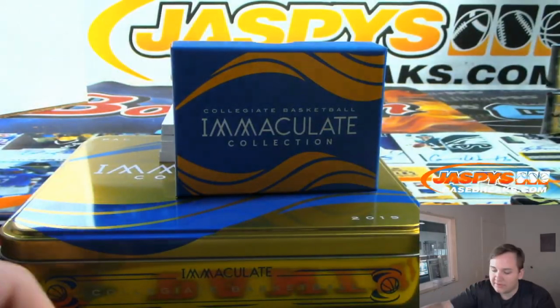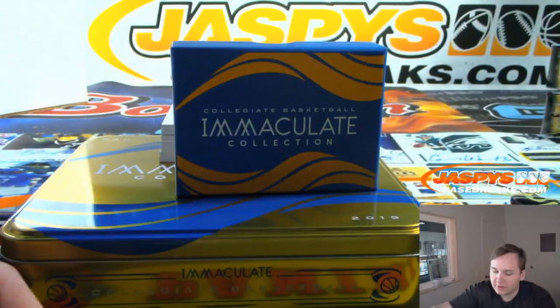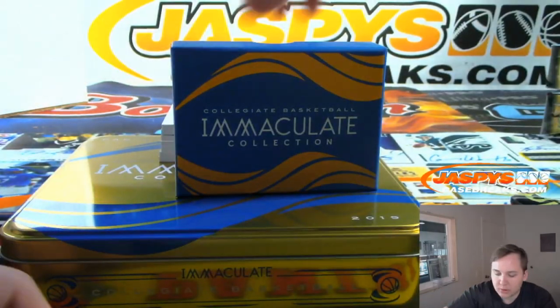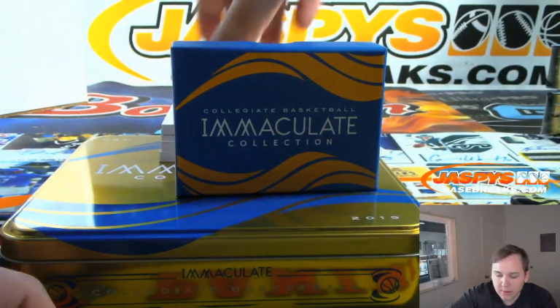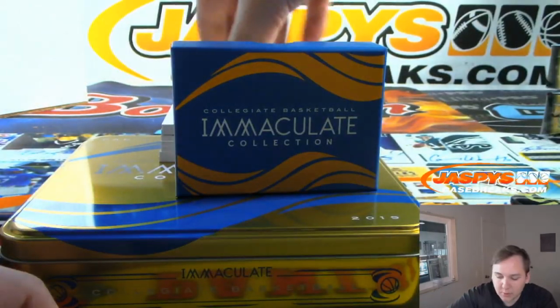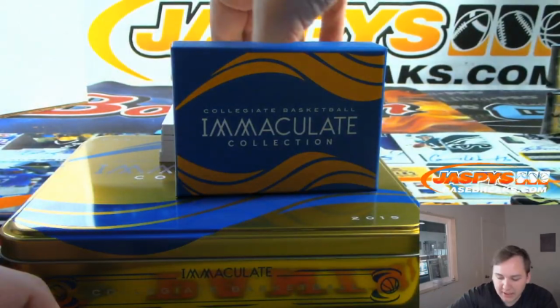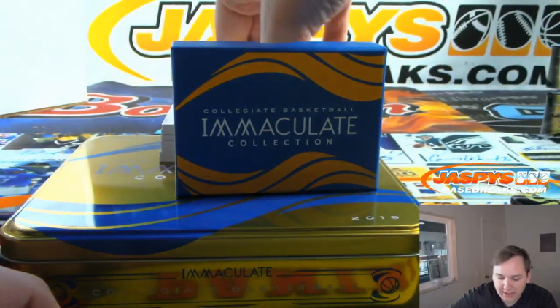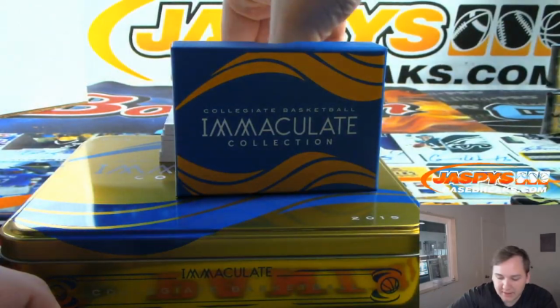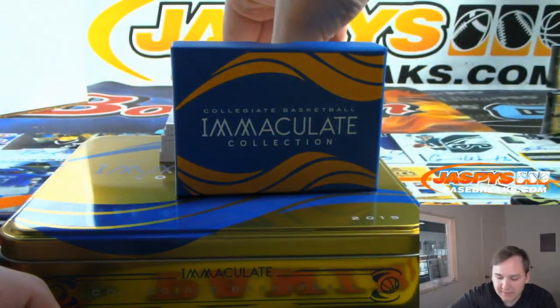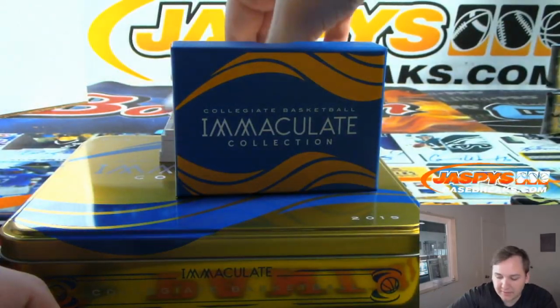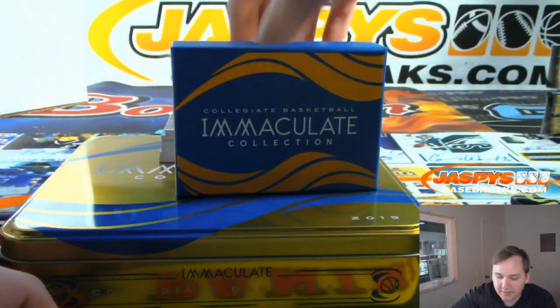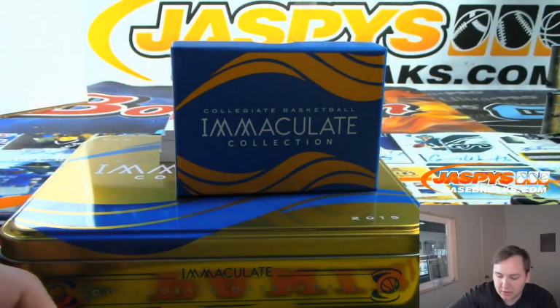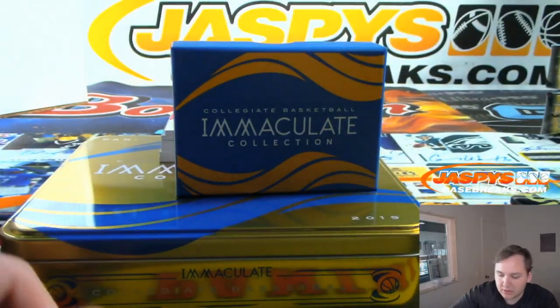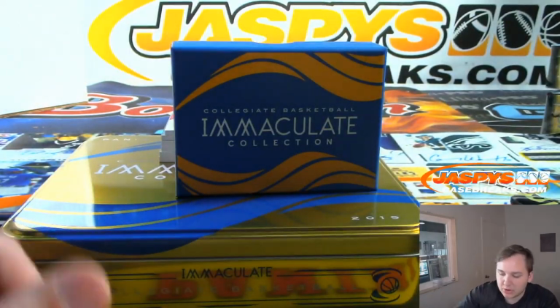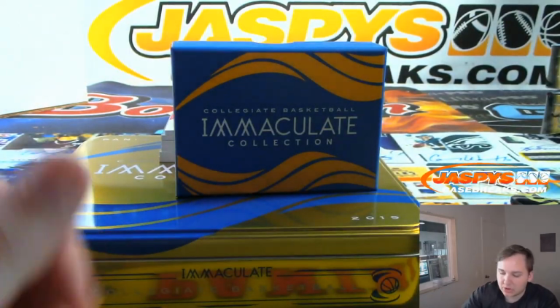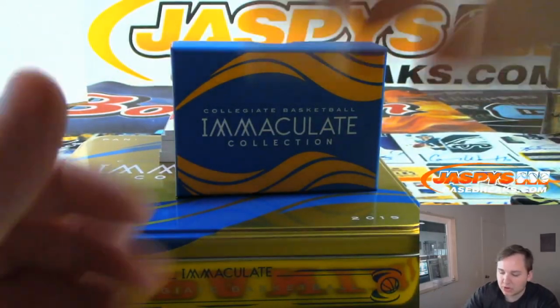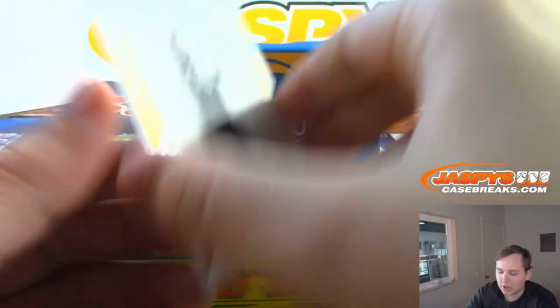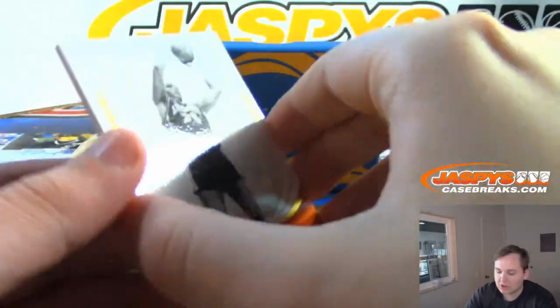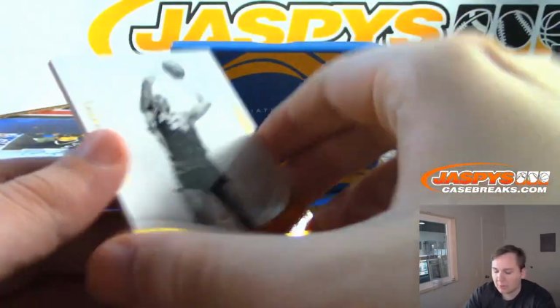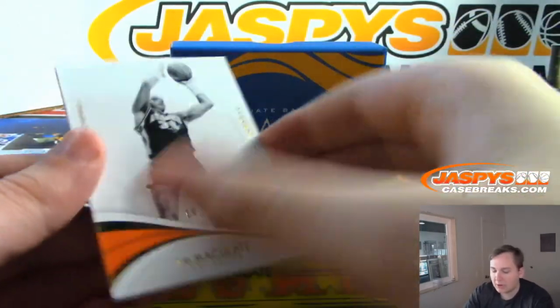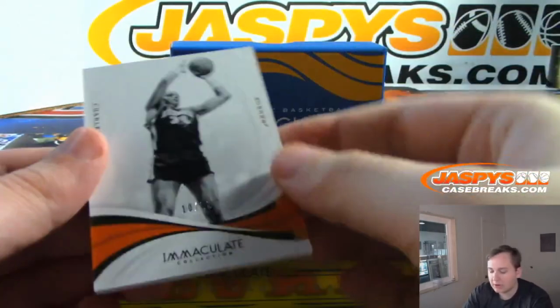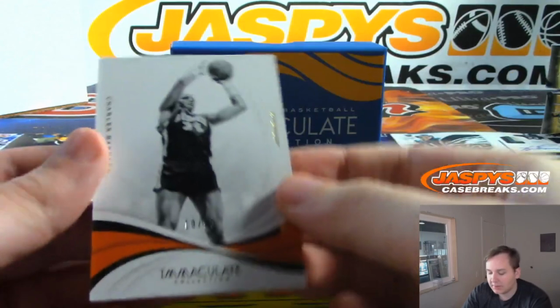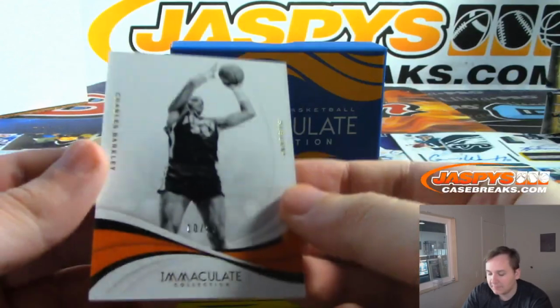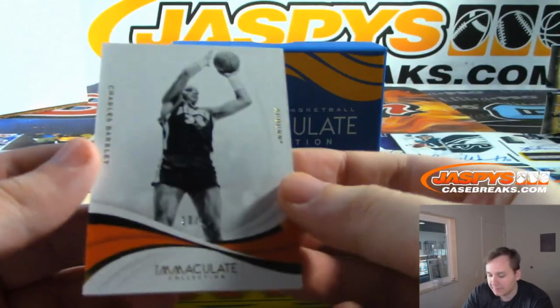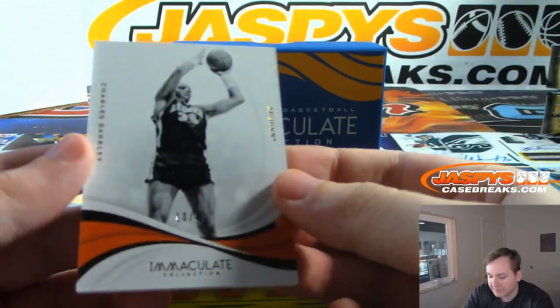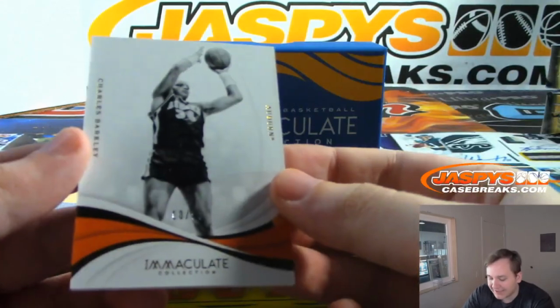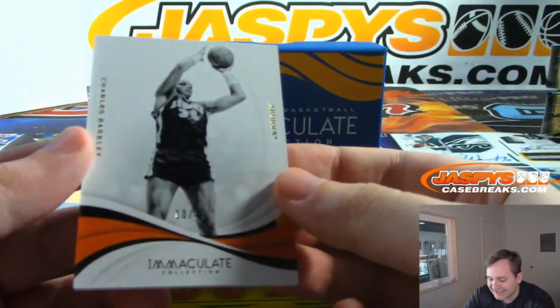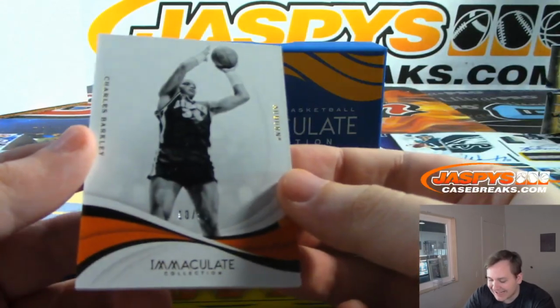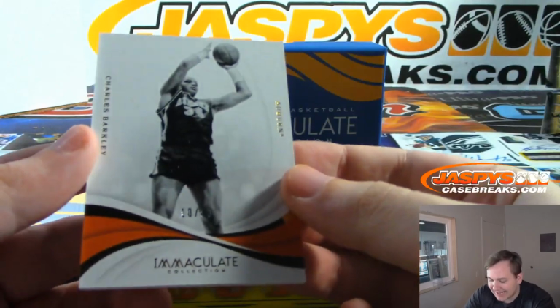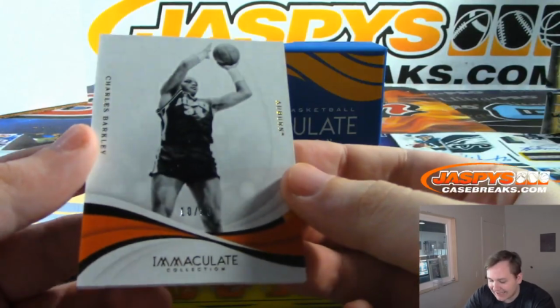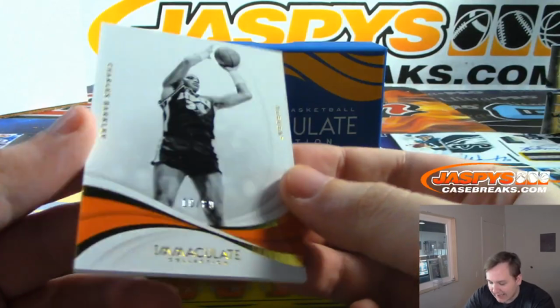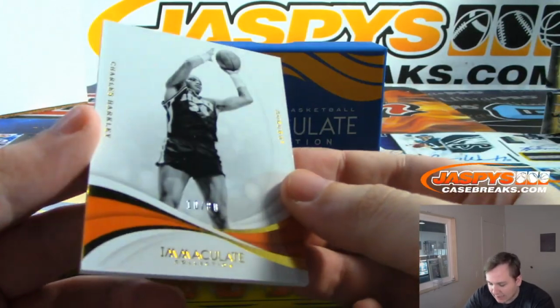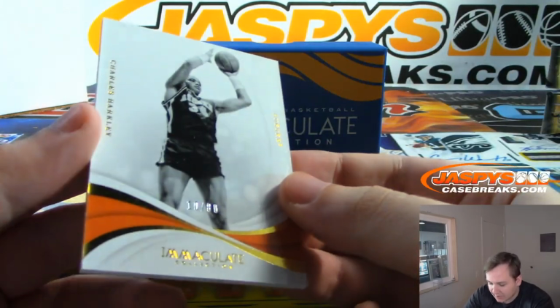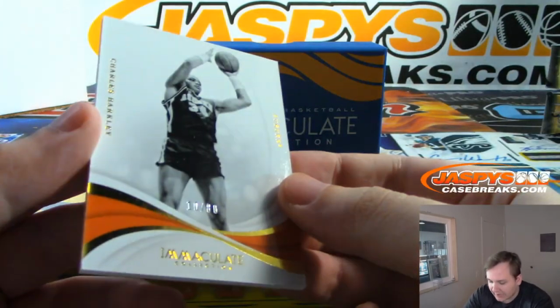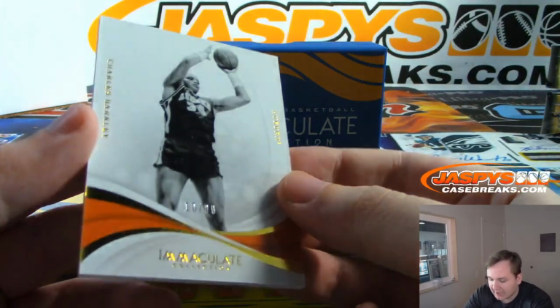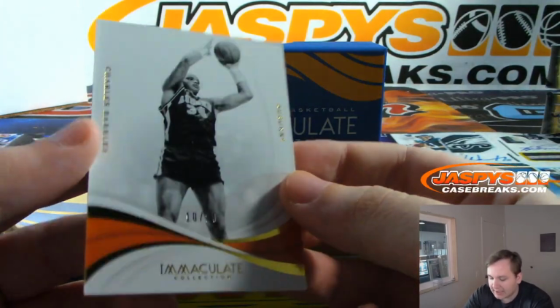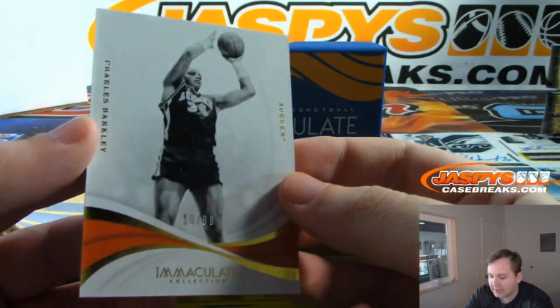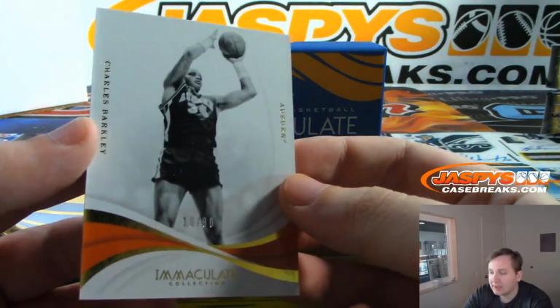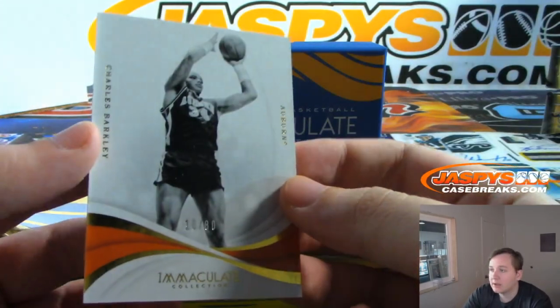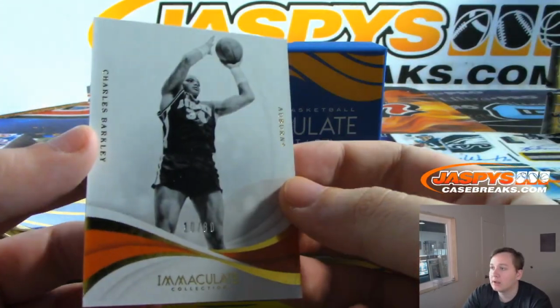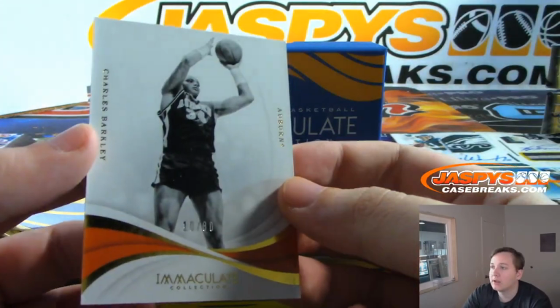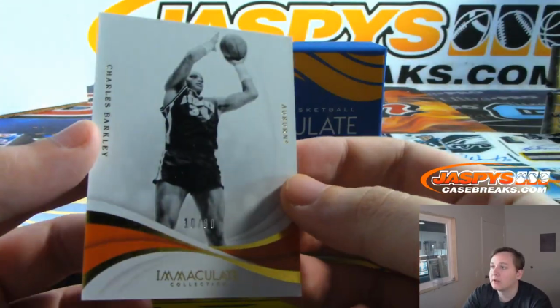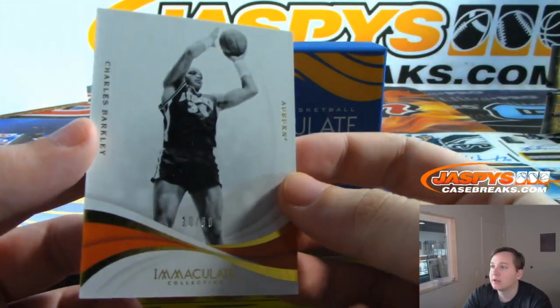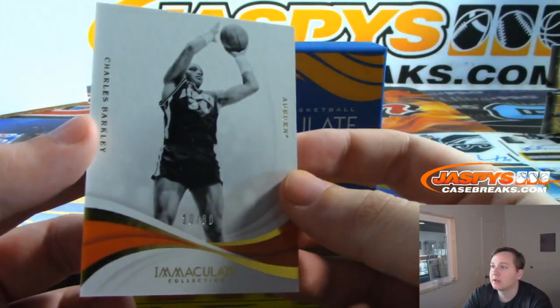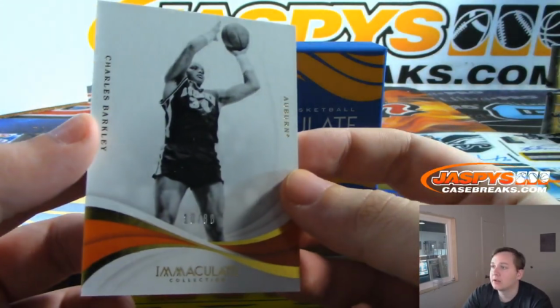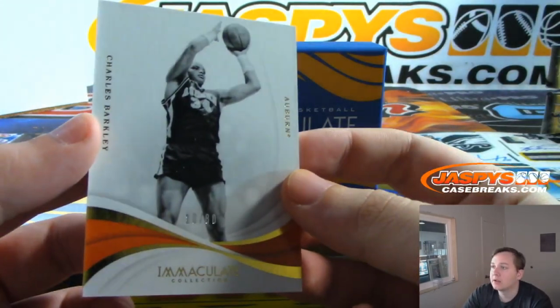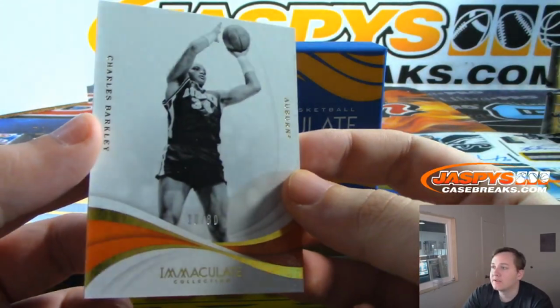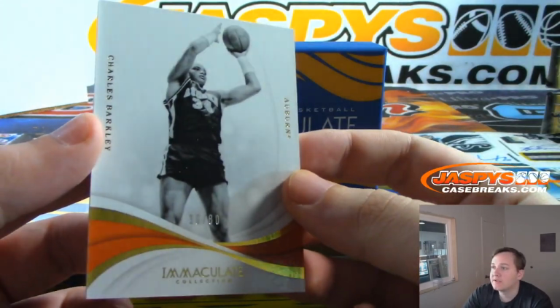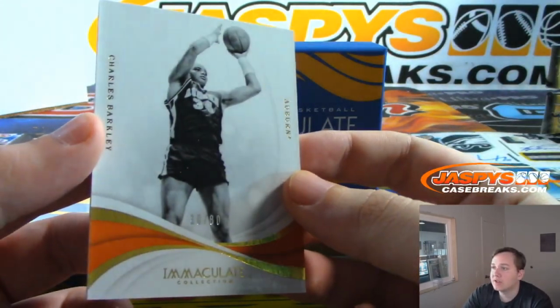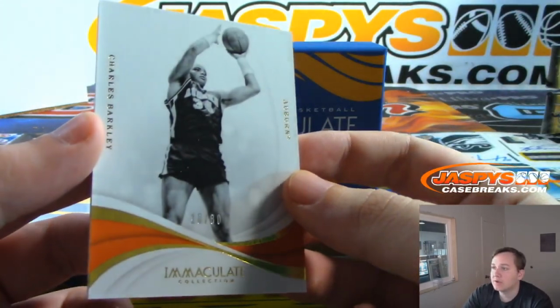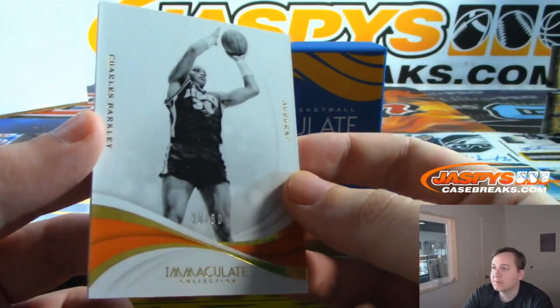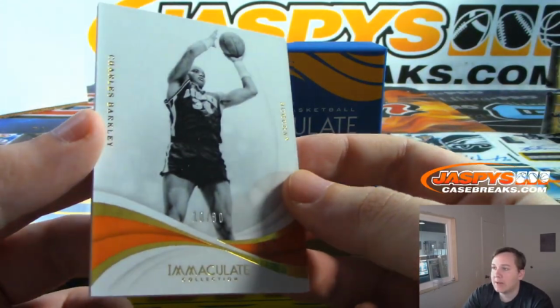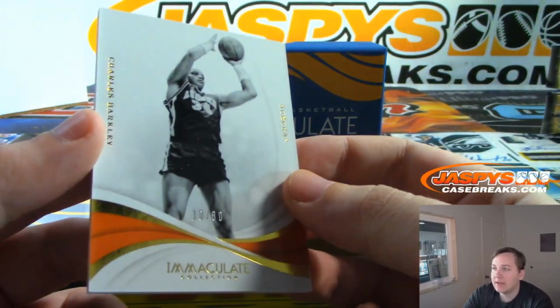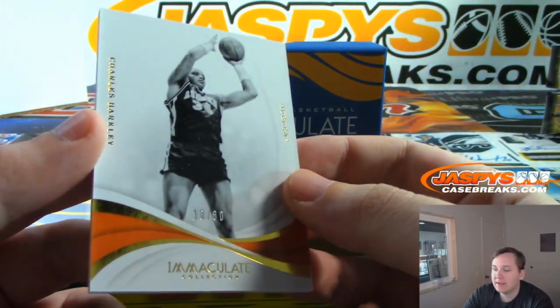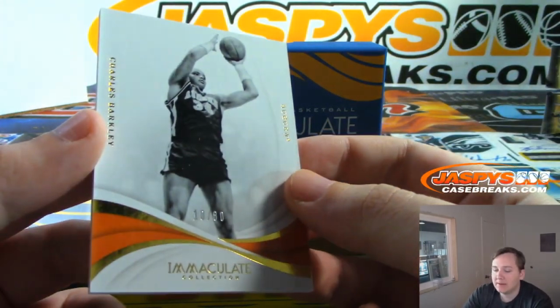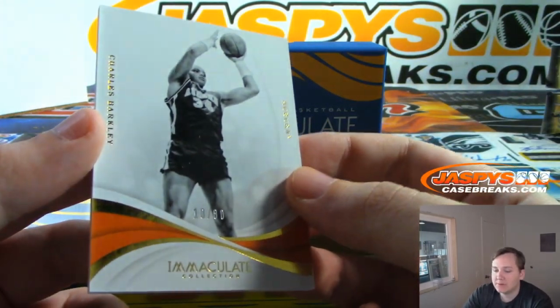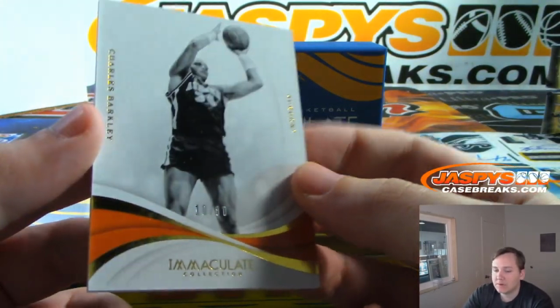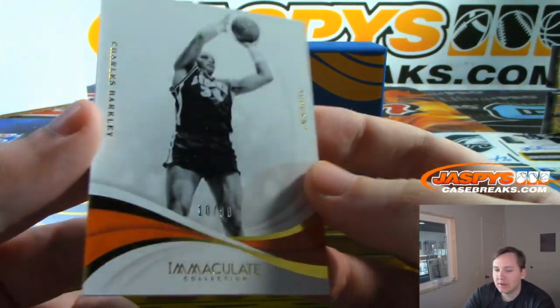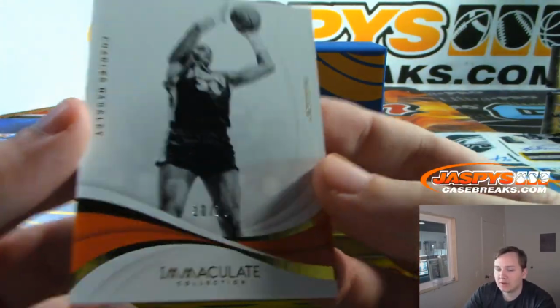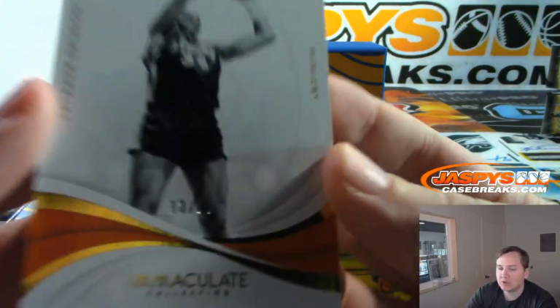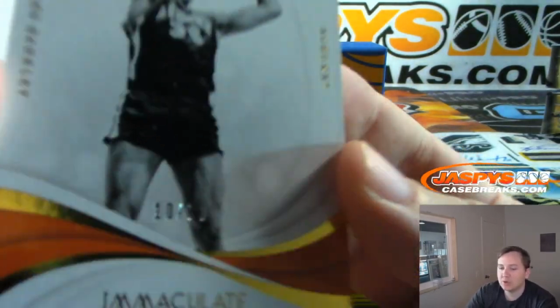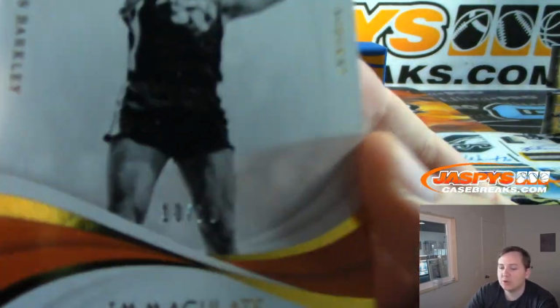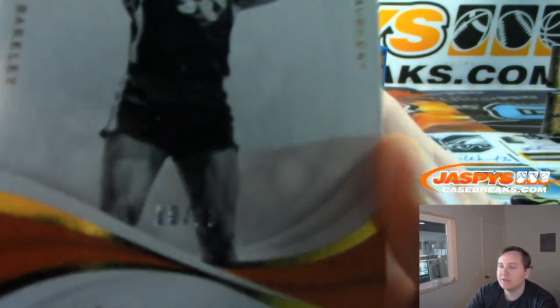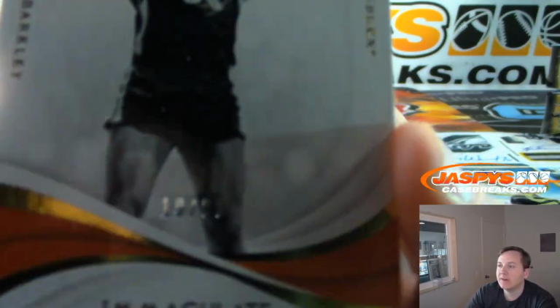First one up, we have Charles Barkley, 10 out of 80. Zero spot — that one's going out to Levi.